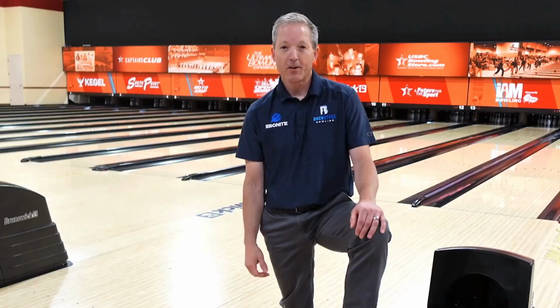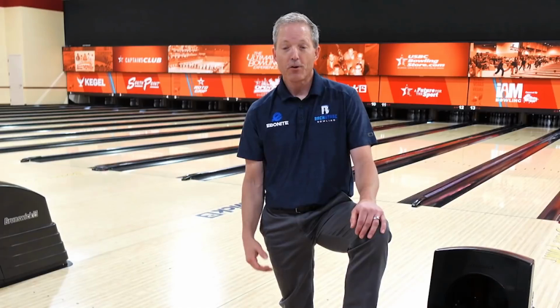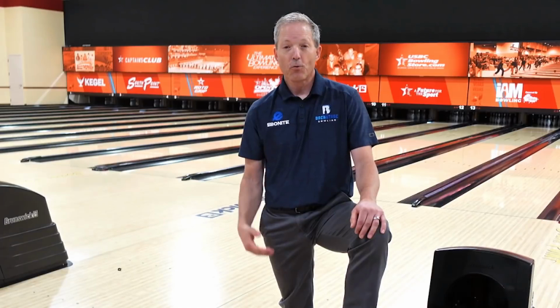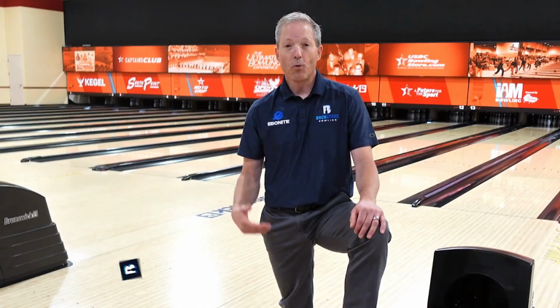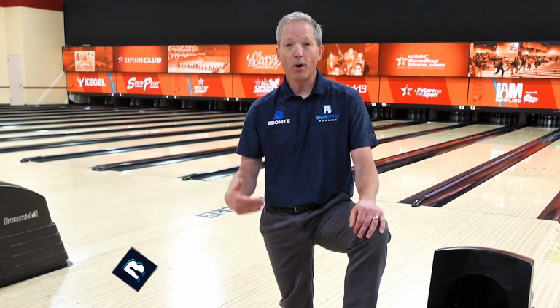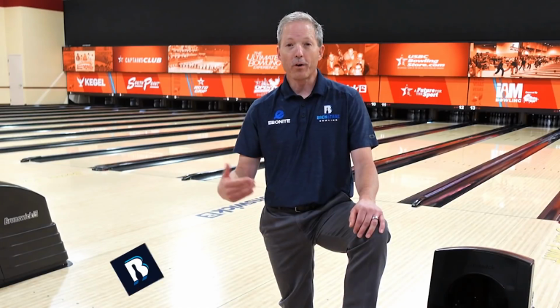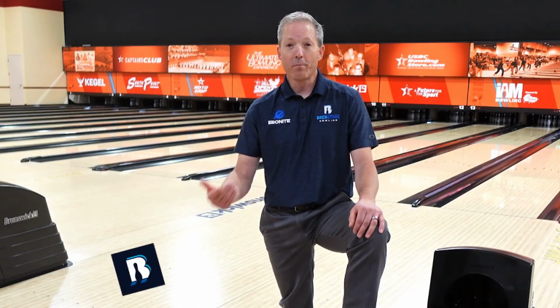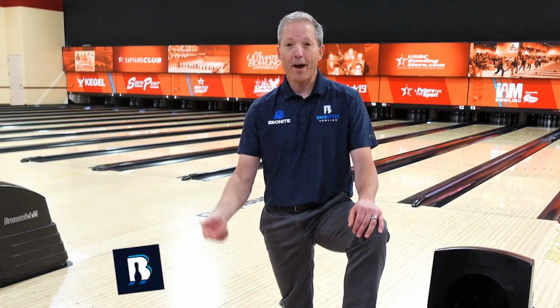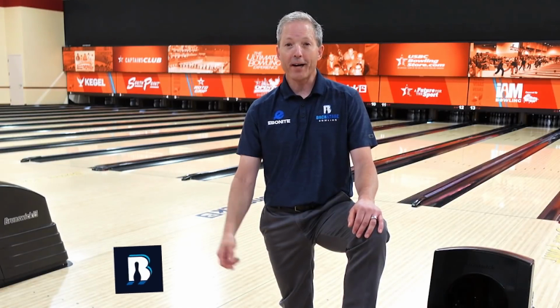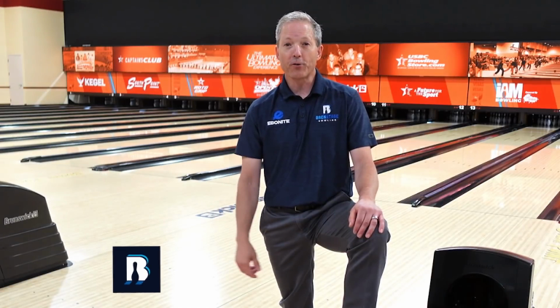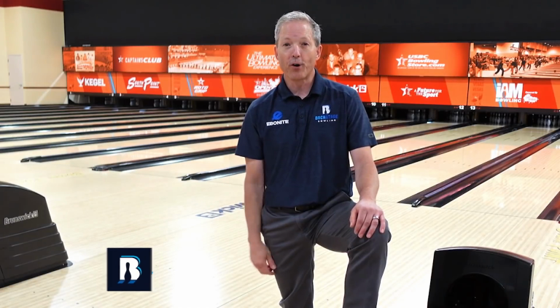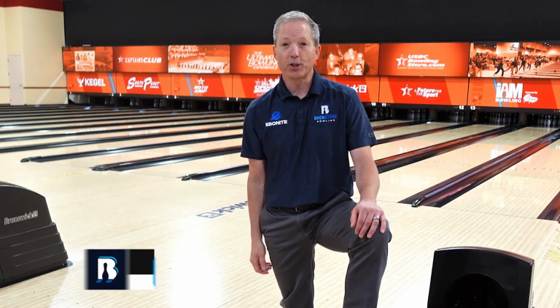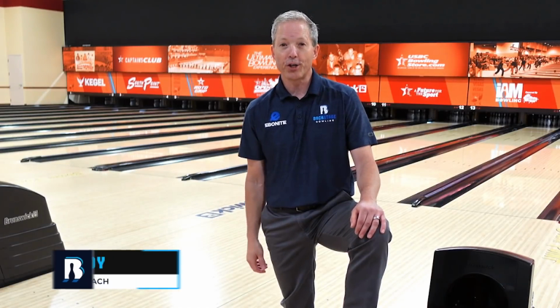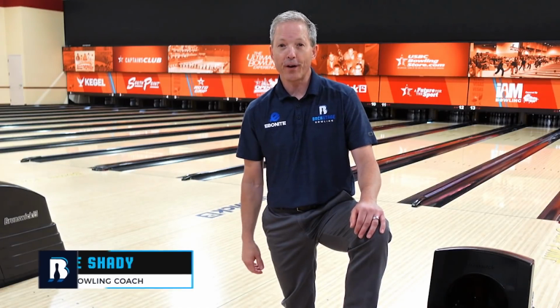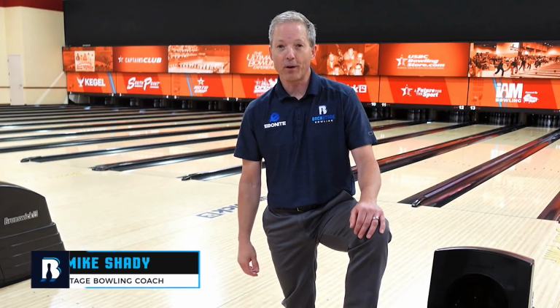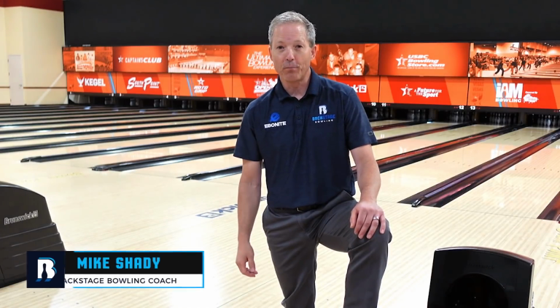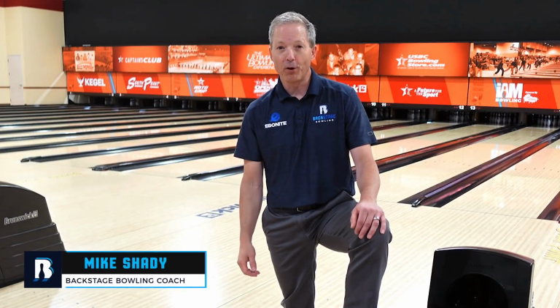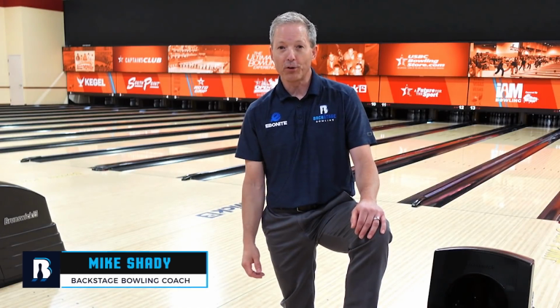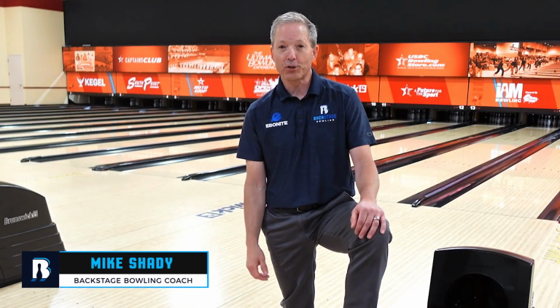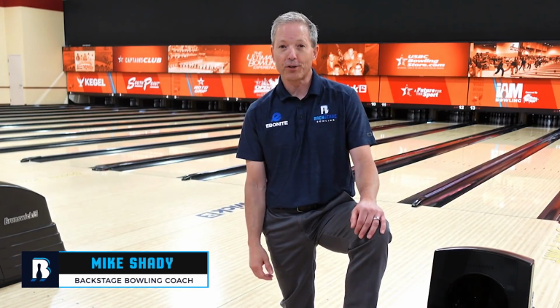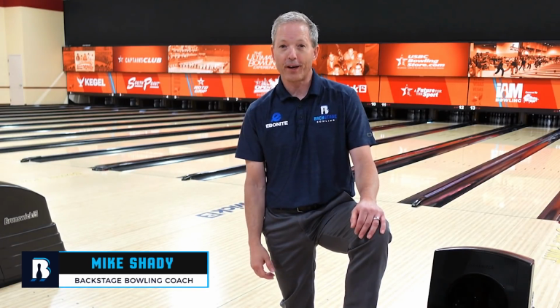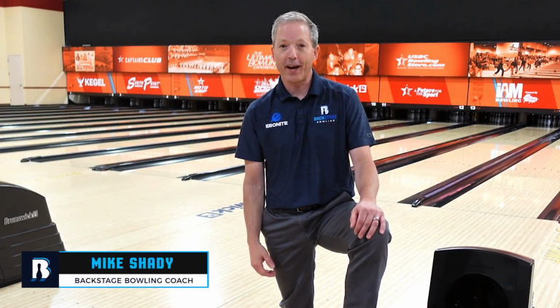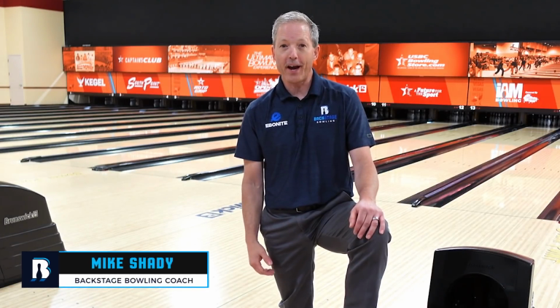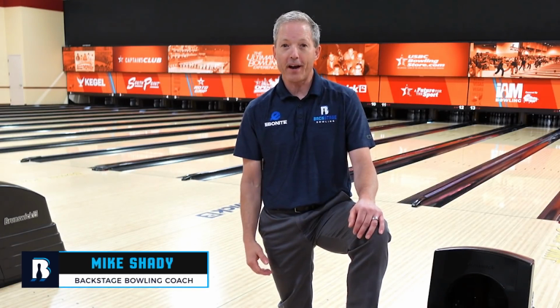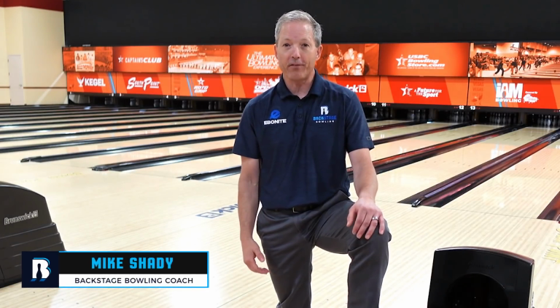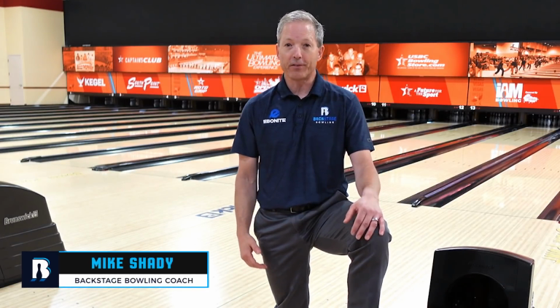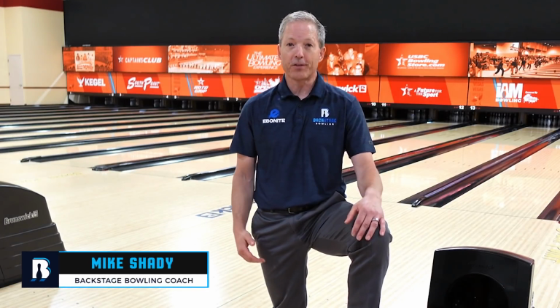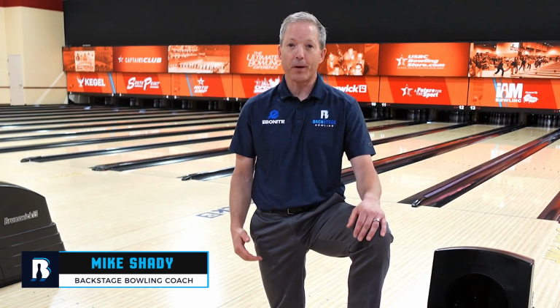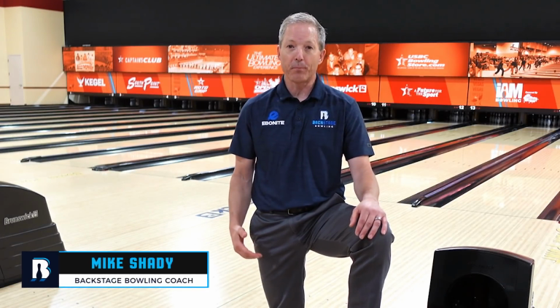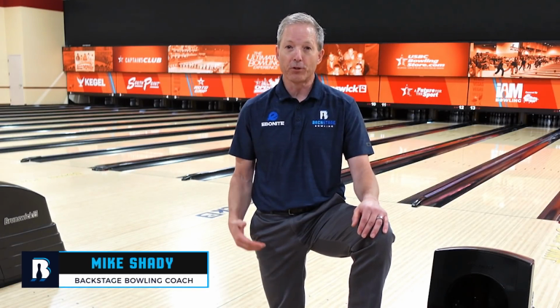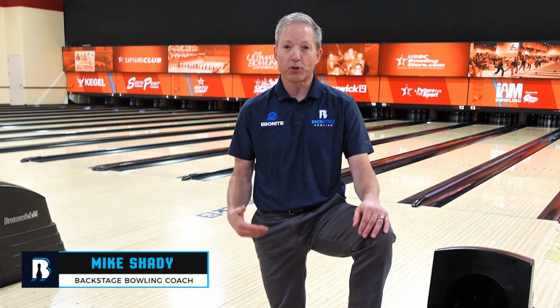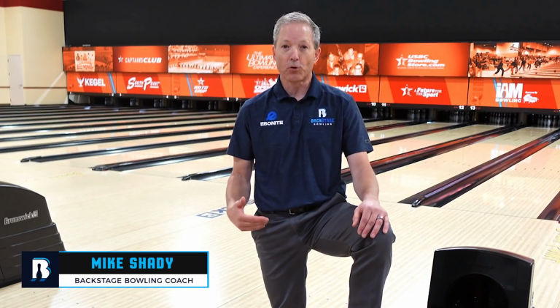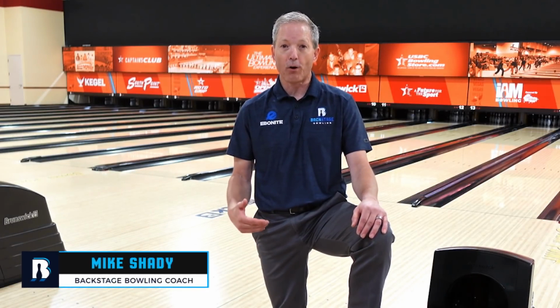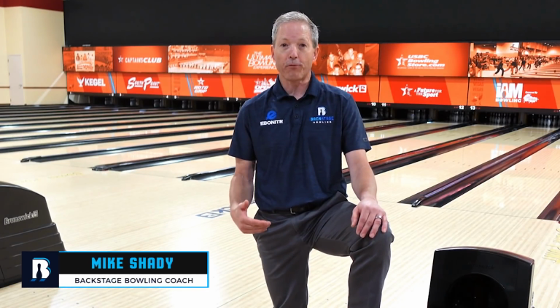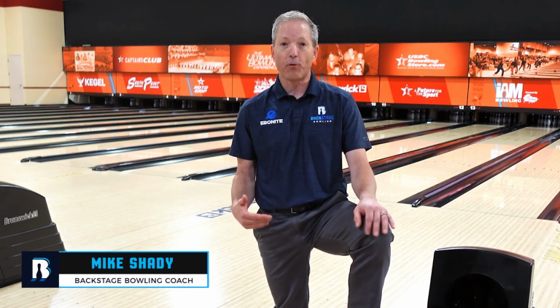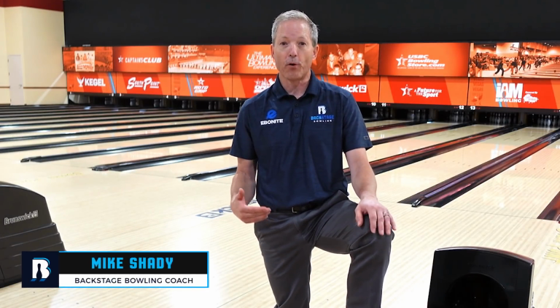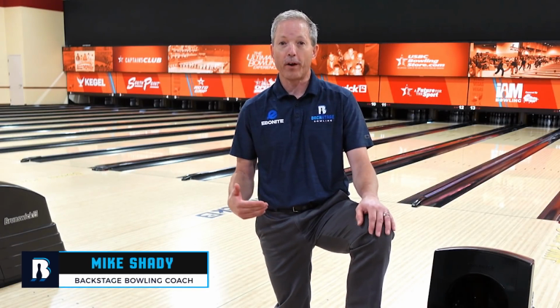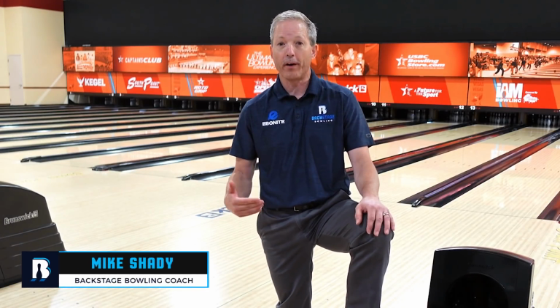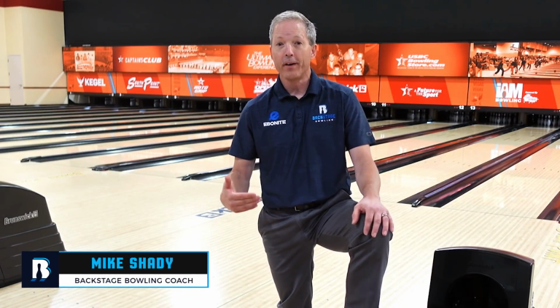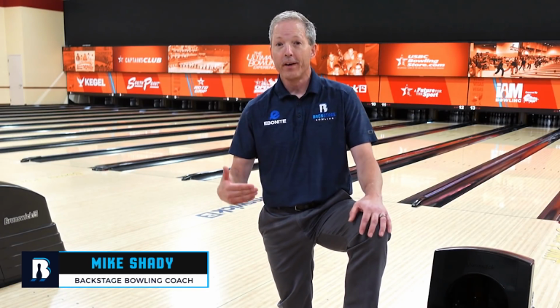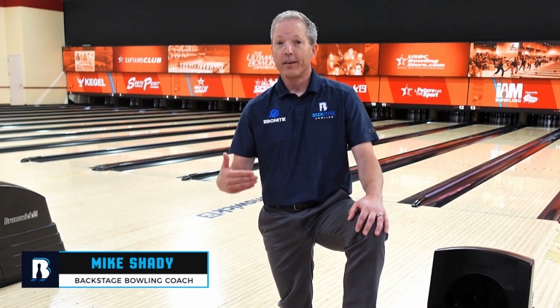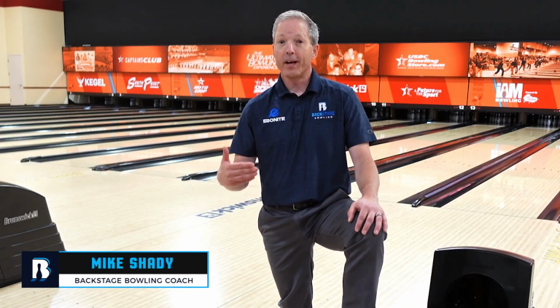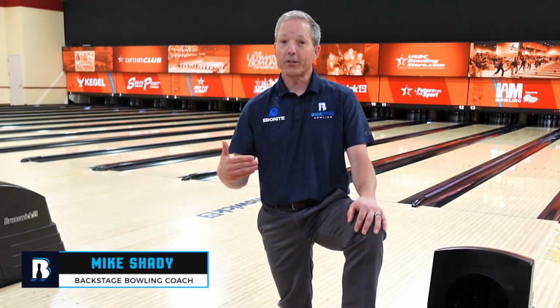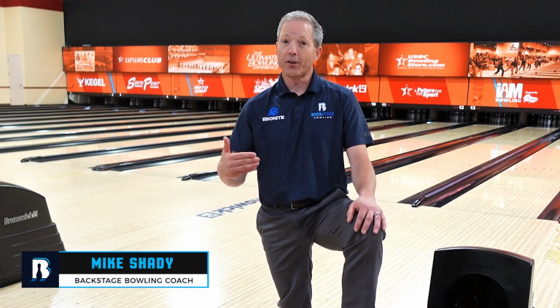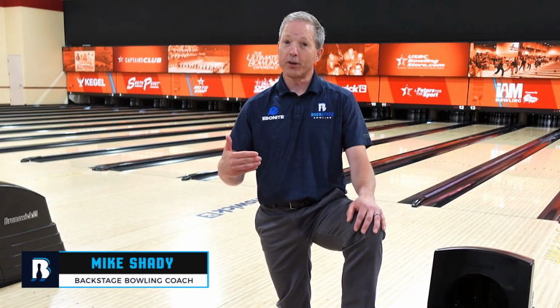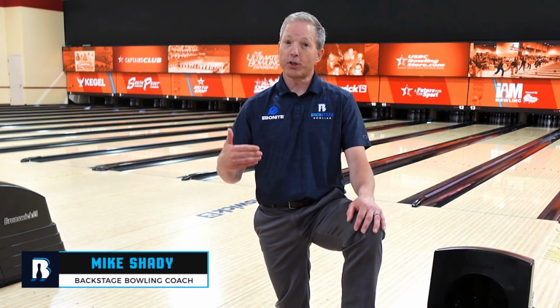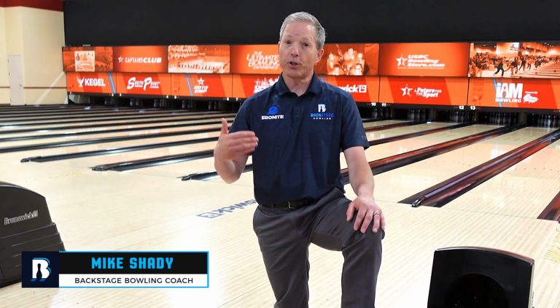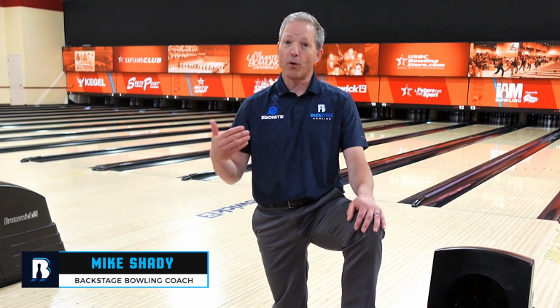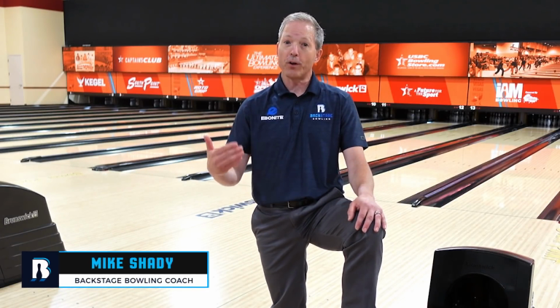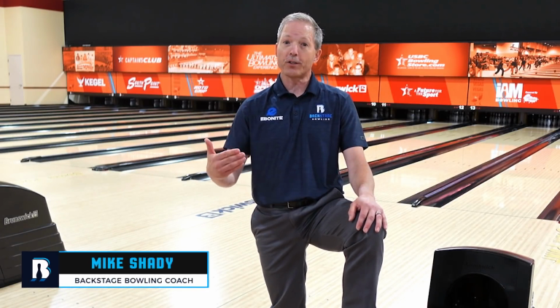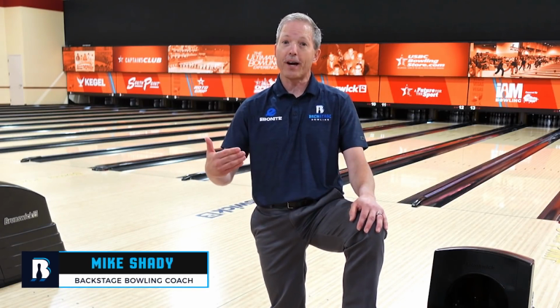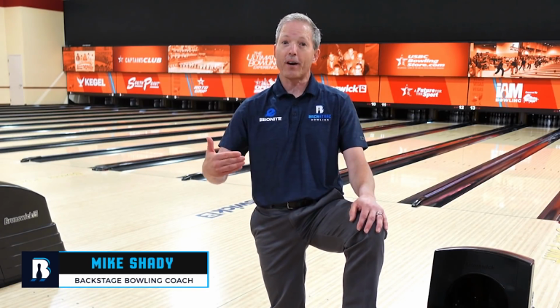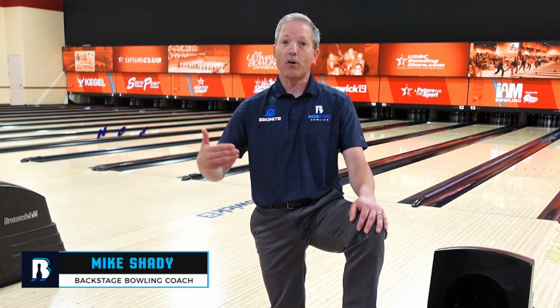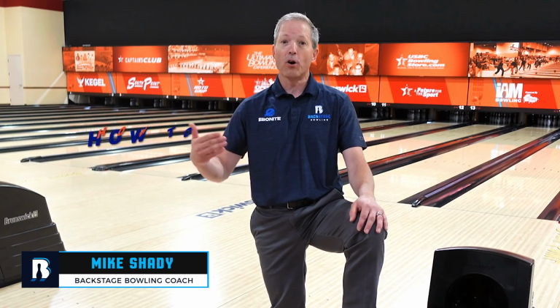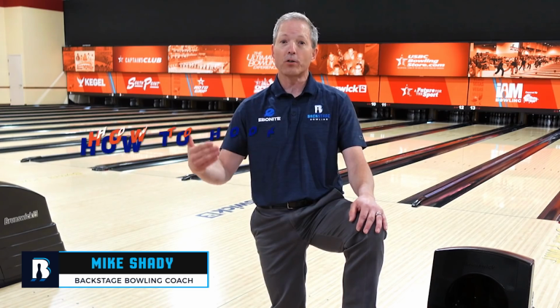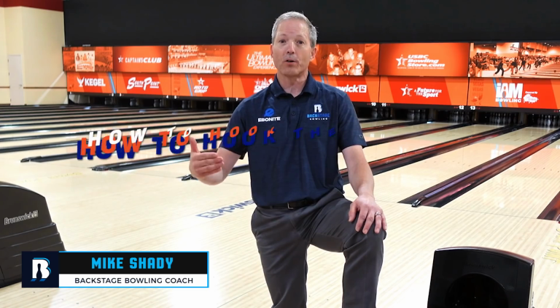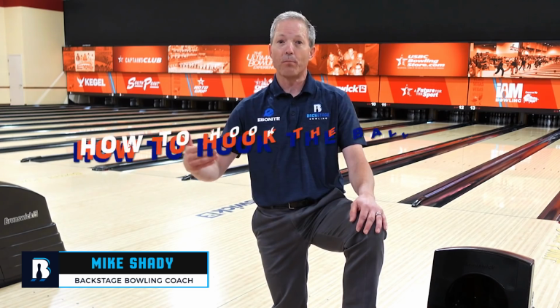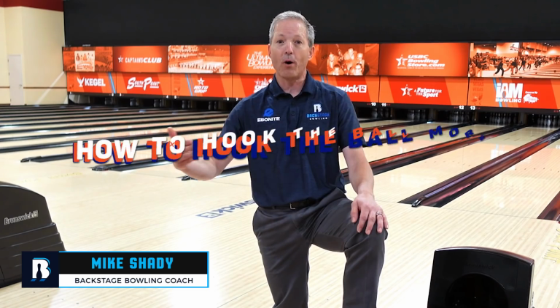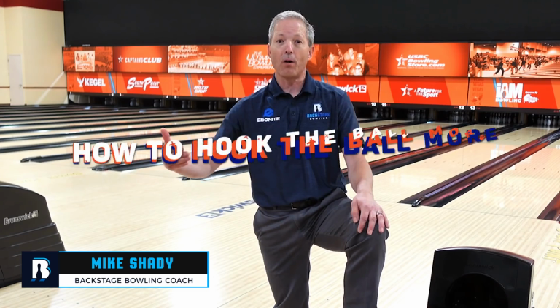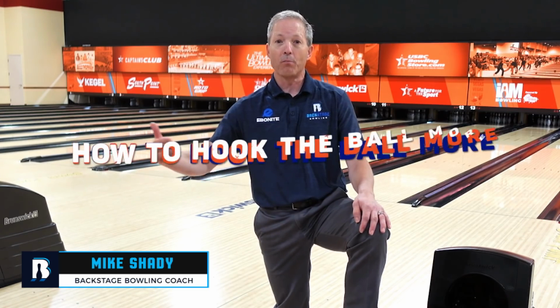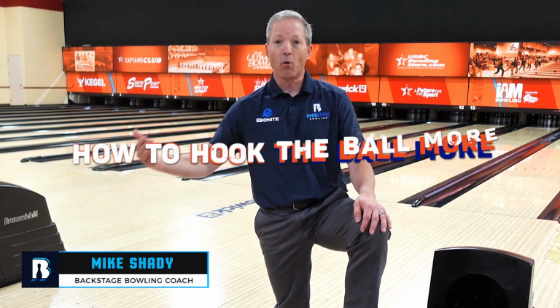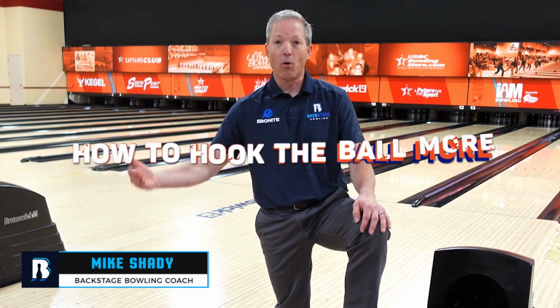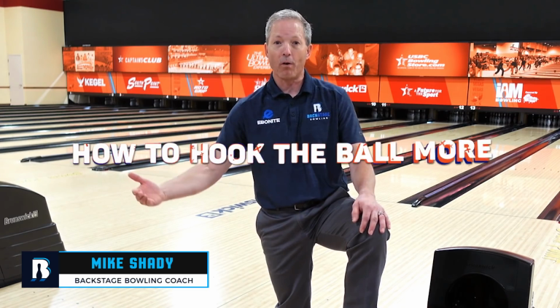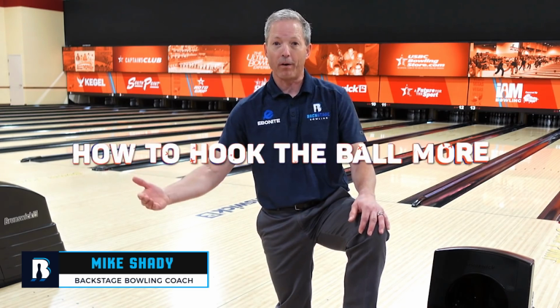Welcome back to our channel, bowlers. Today I have a tip in store for you that's going to show us how to hook the ball more.